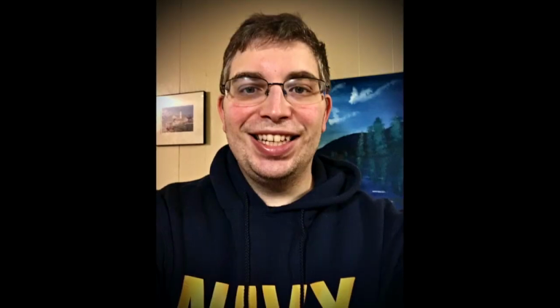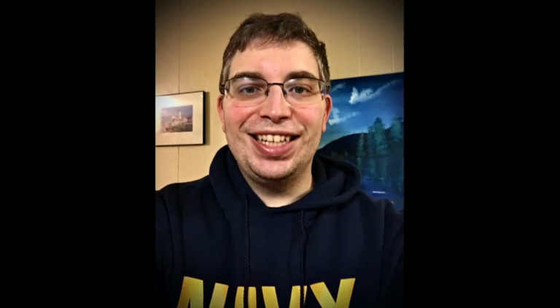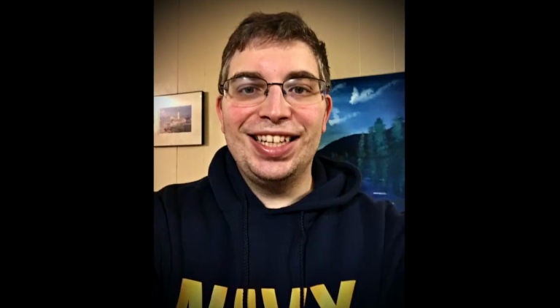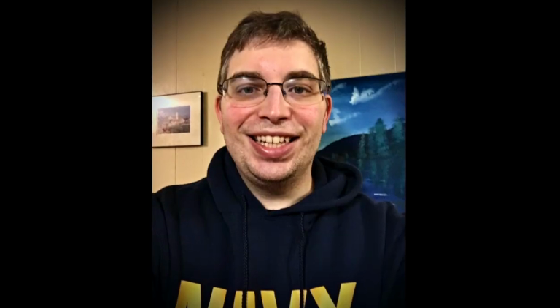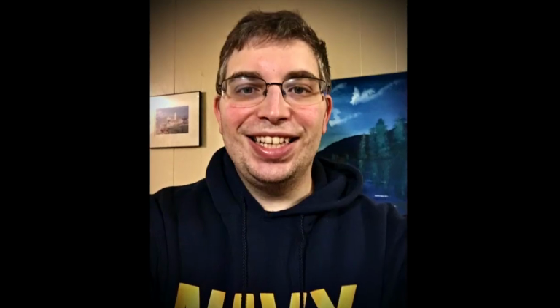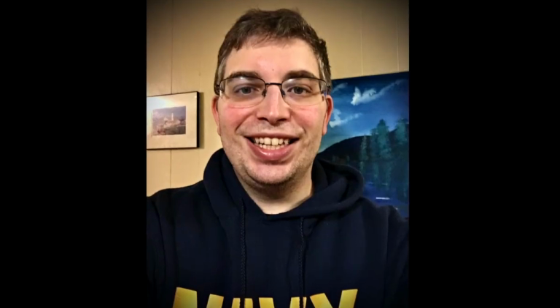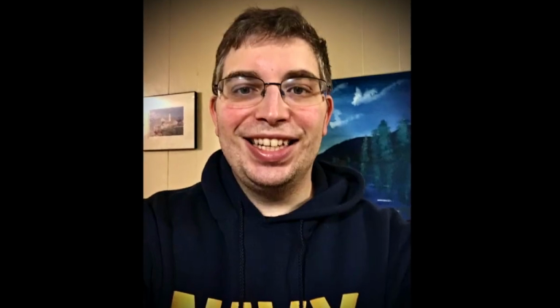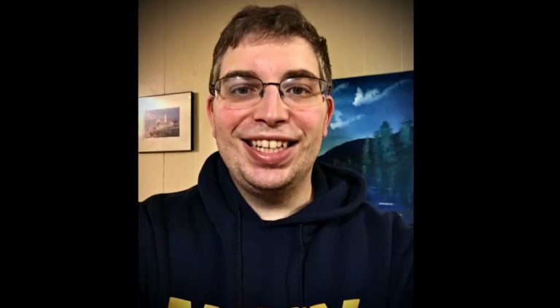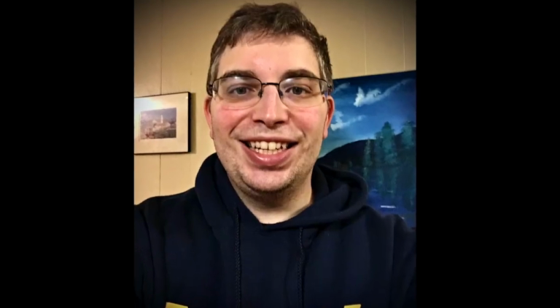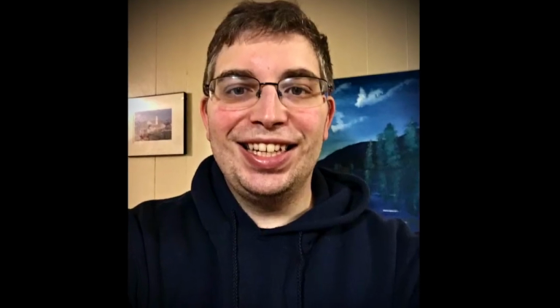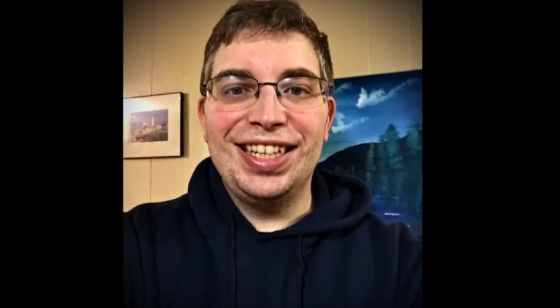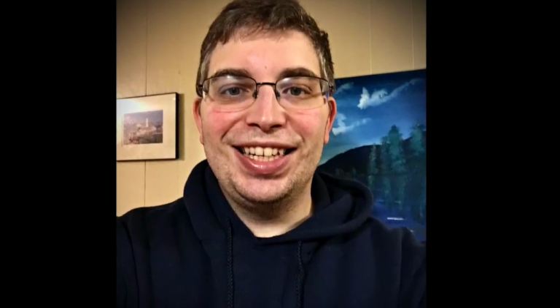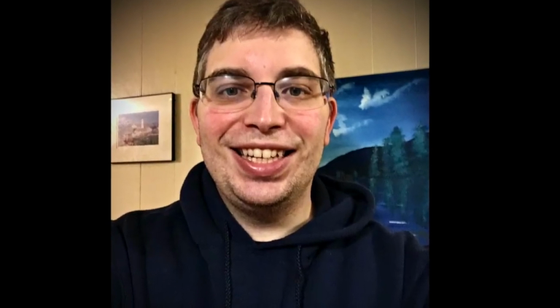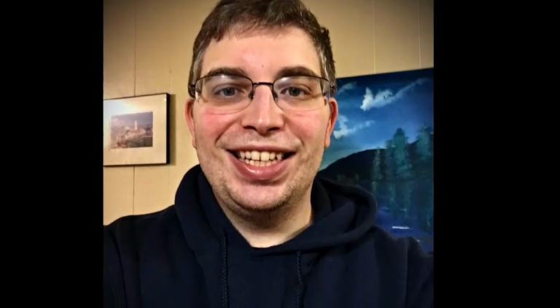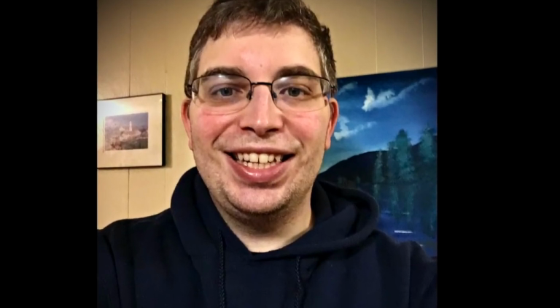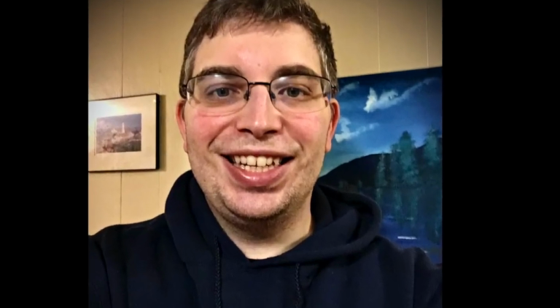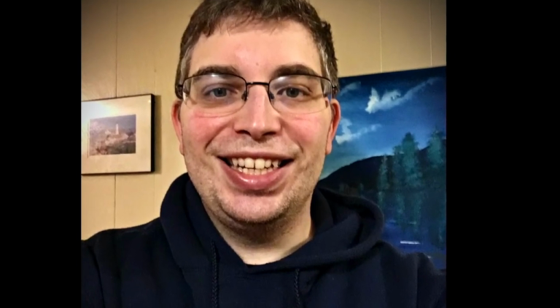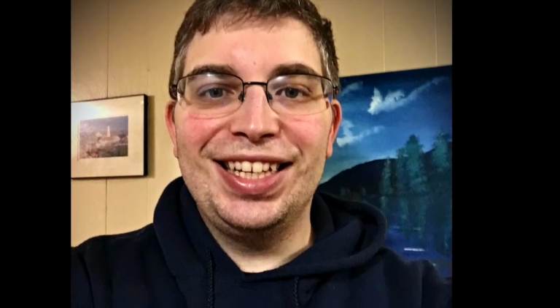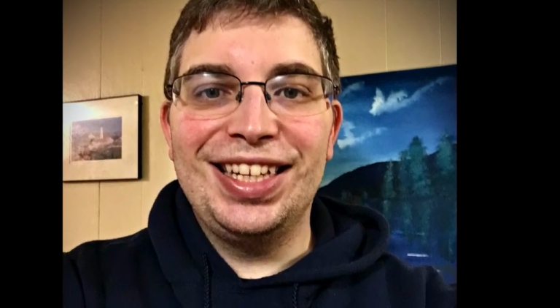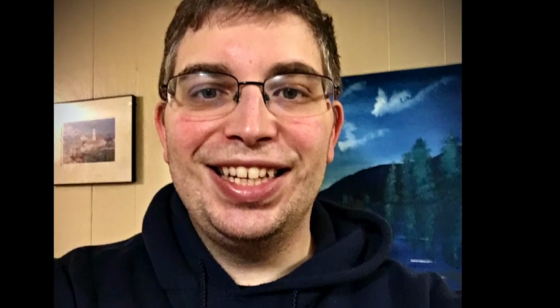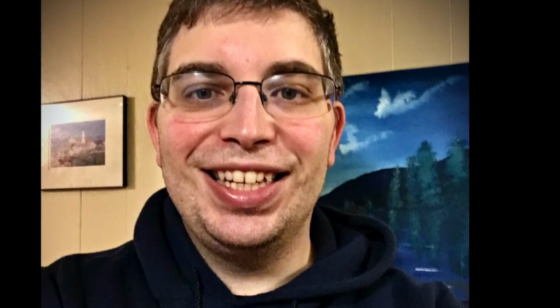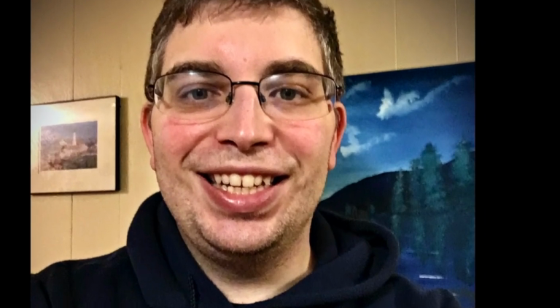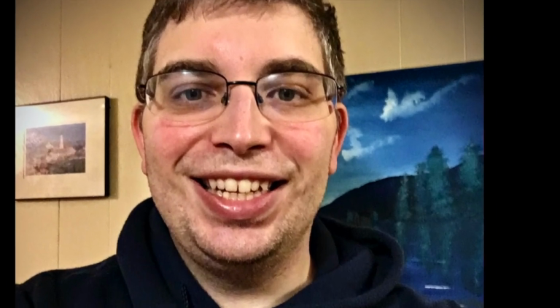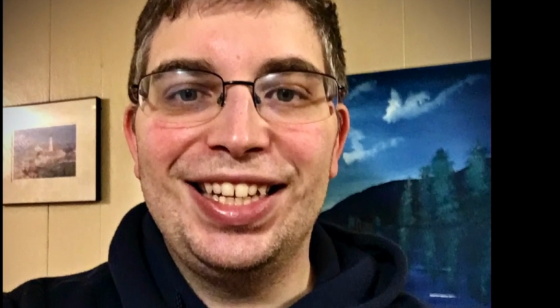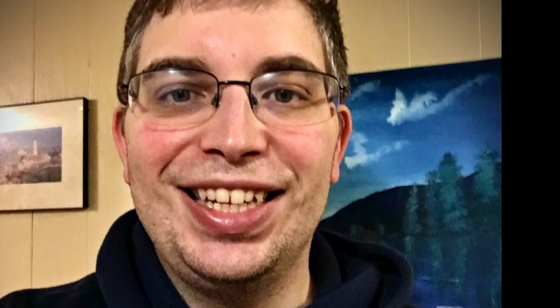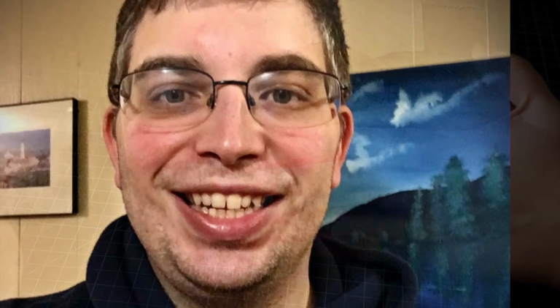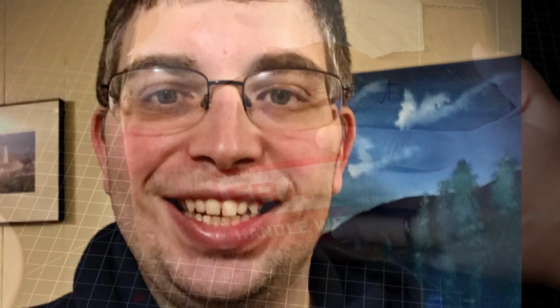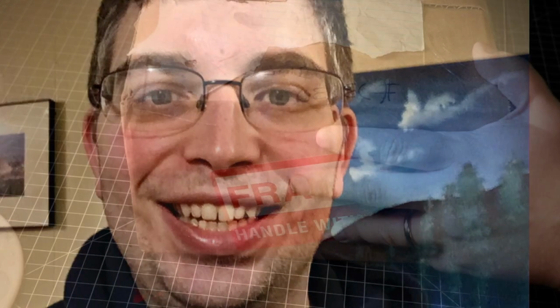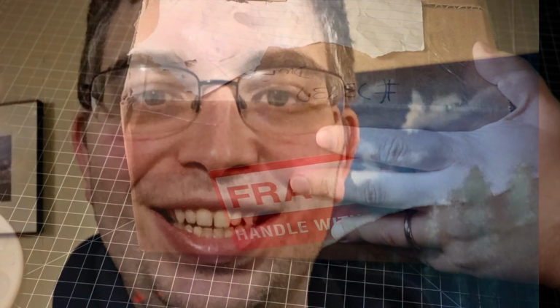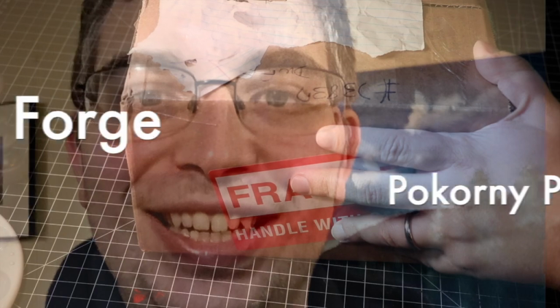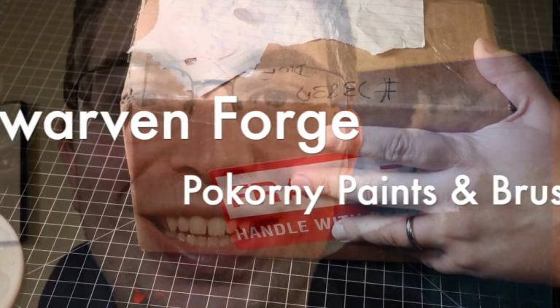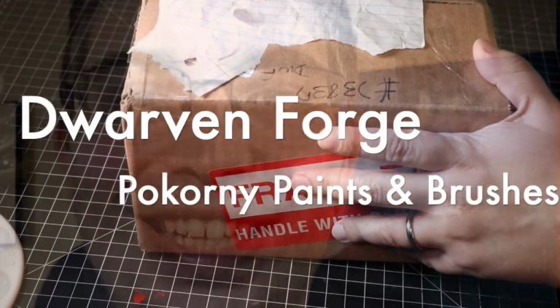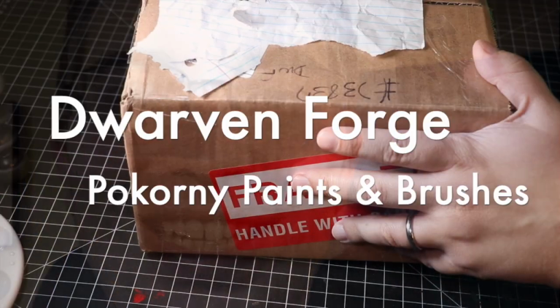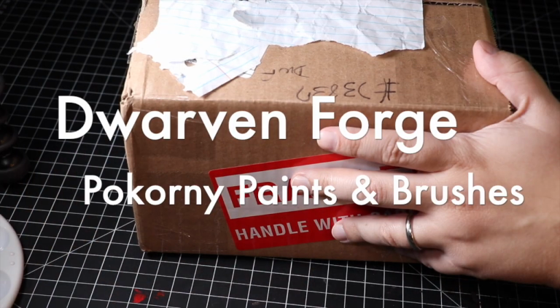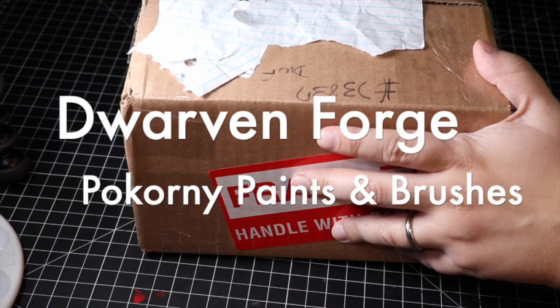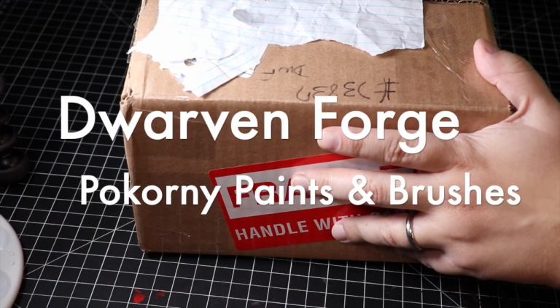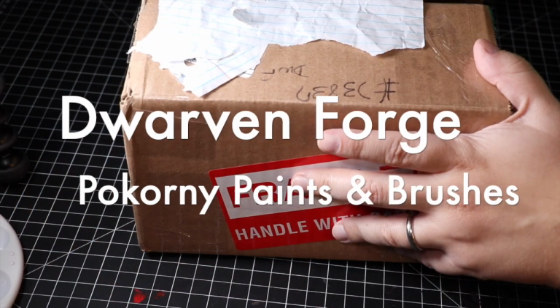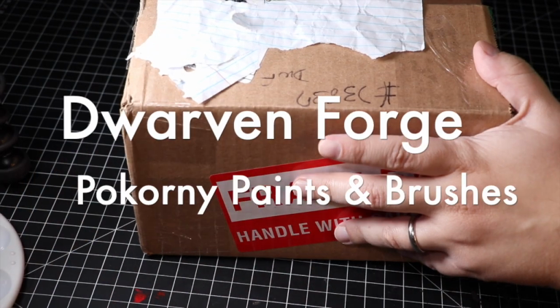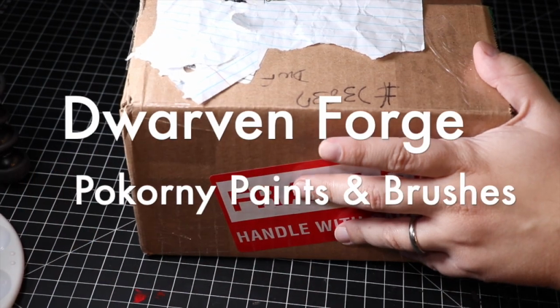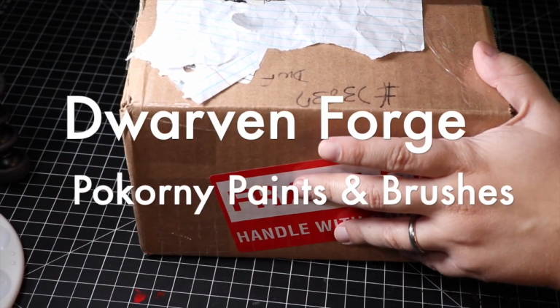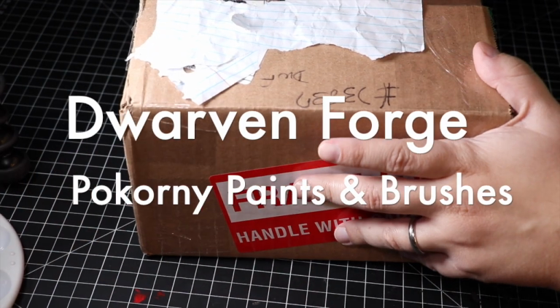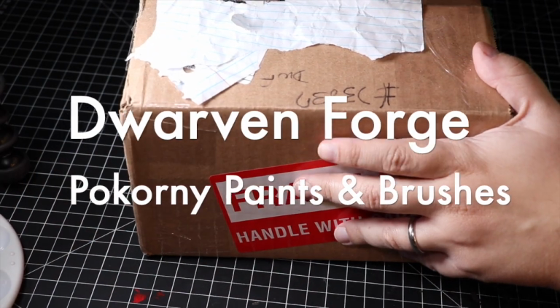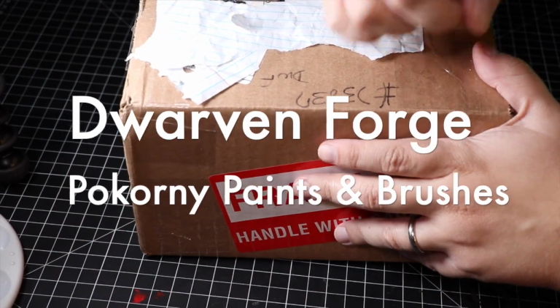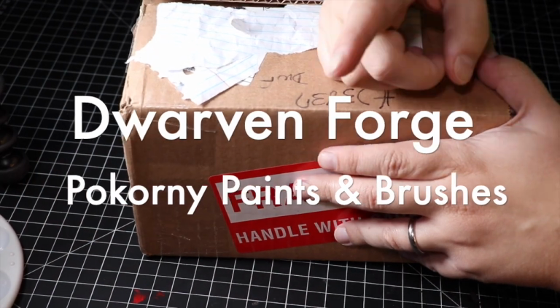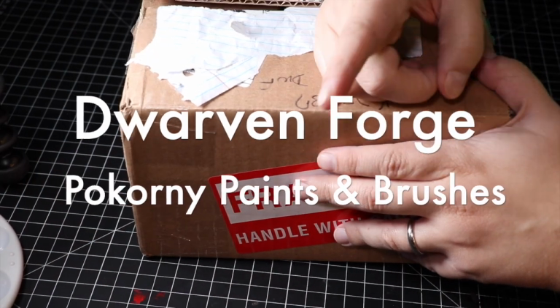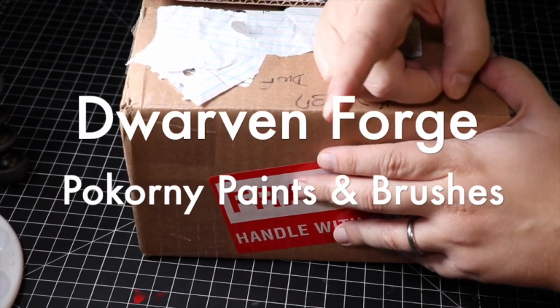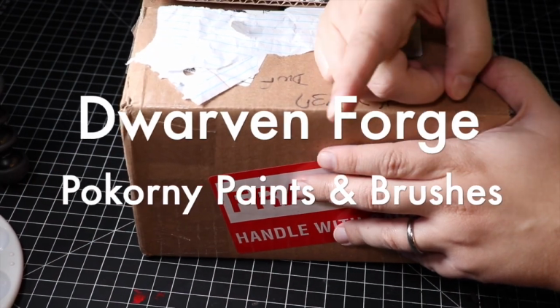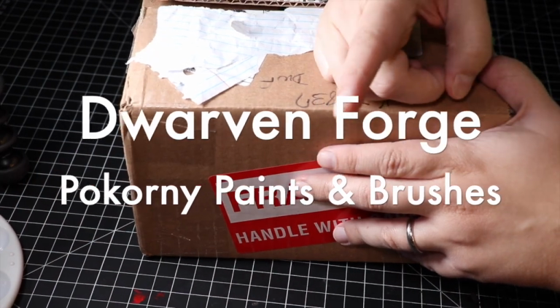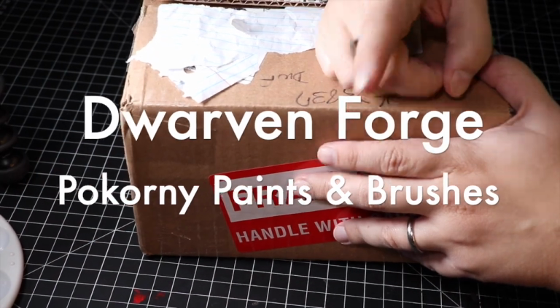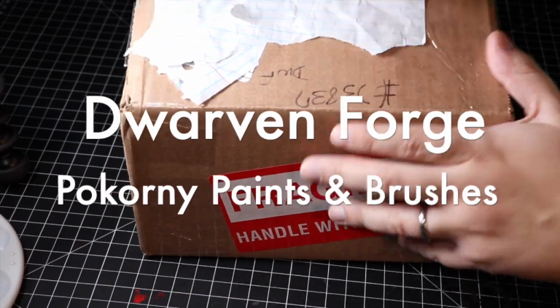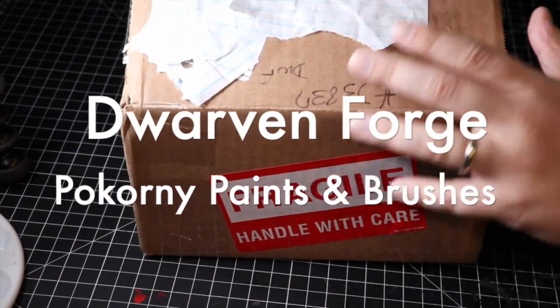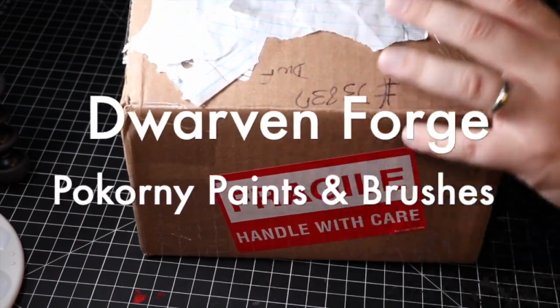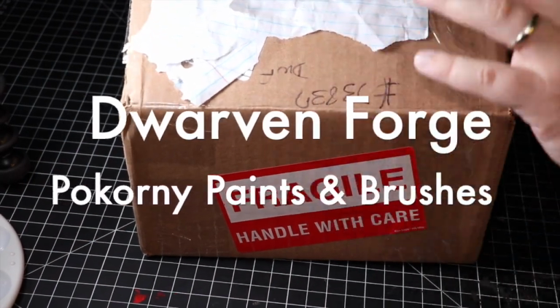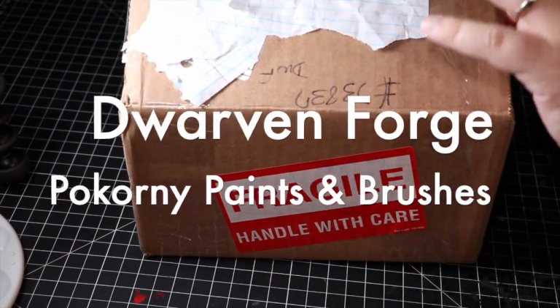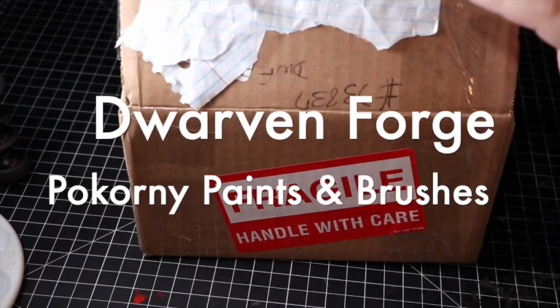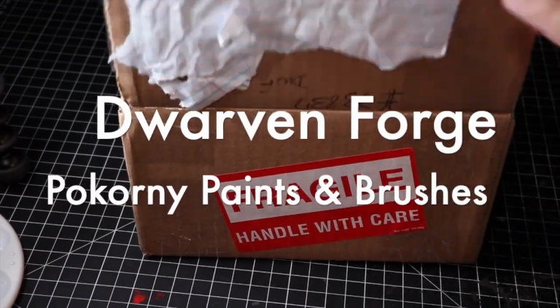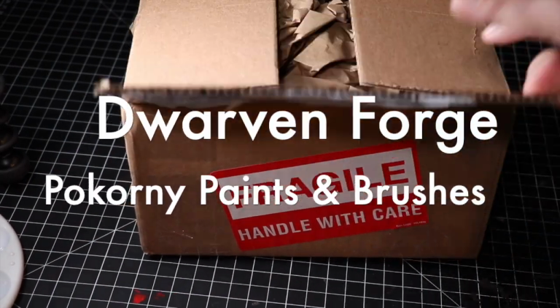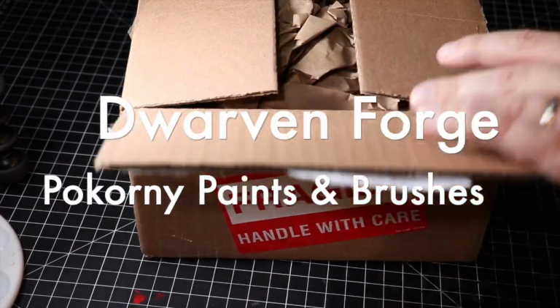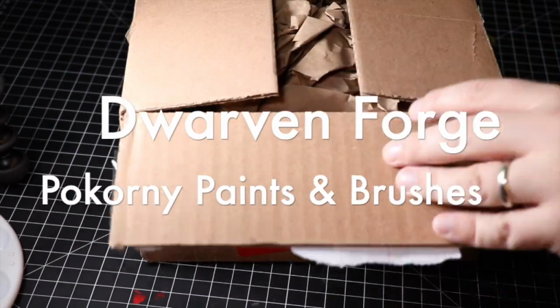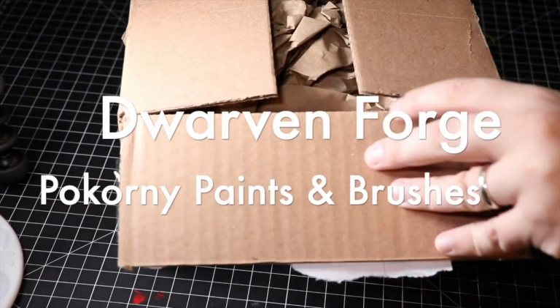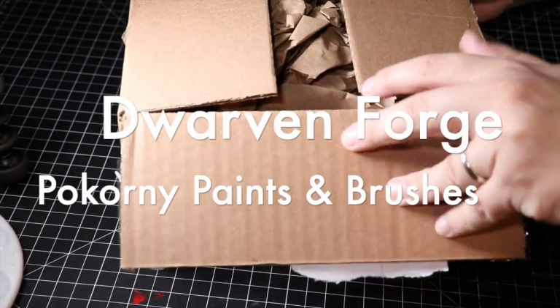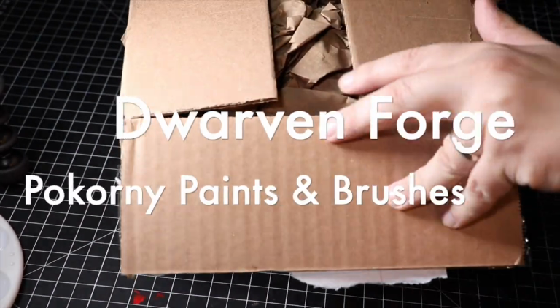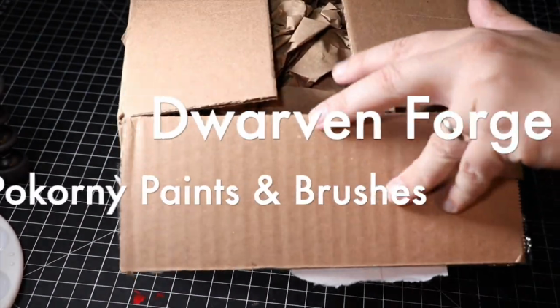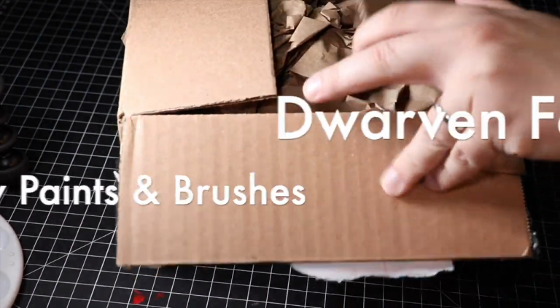Hi, I'm Jonathan J. Reinhart from Wargaming Recon. Today we're looking at the Pecorny paints and brushes from Dwarven Forge.